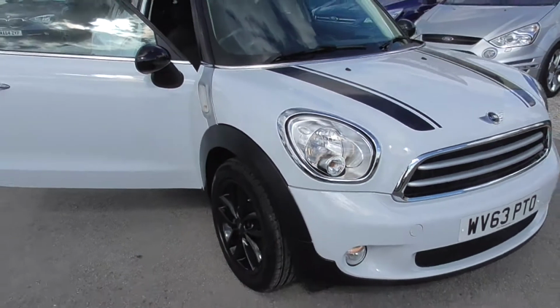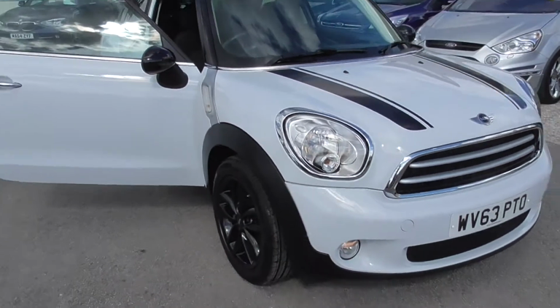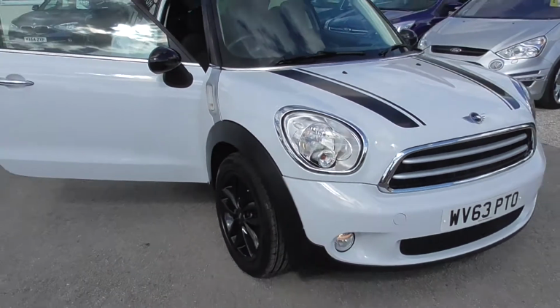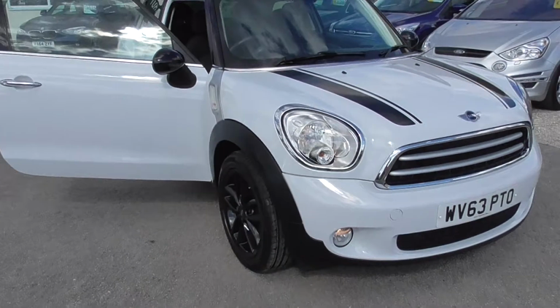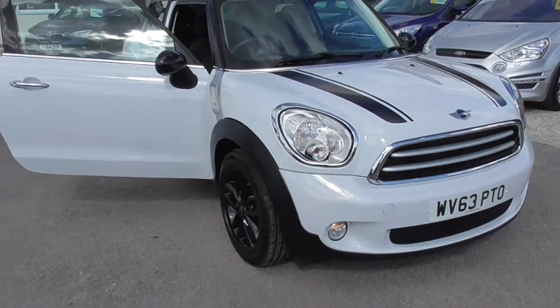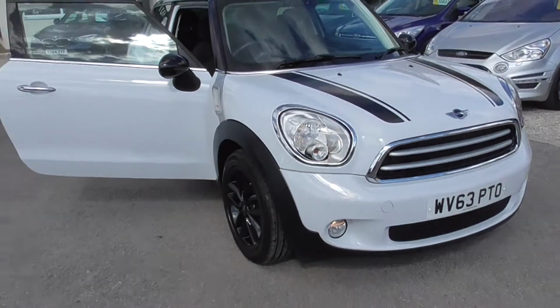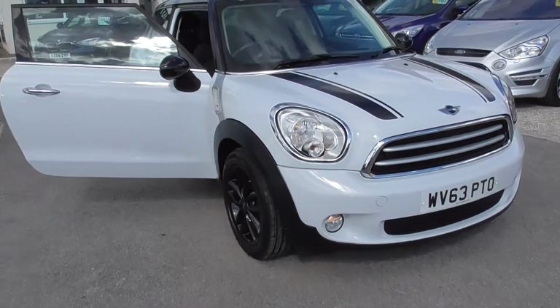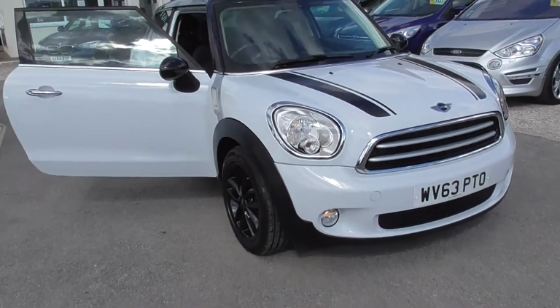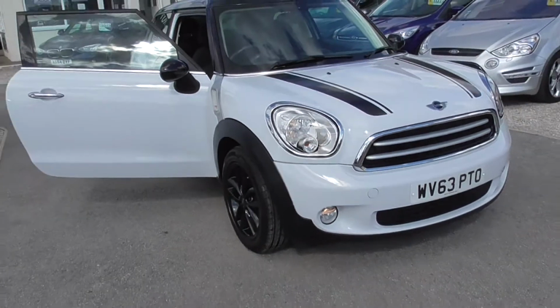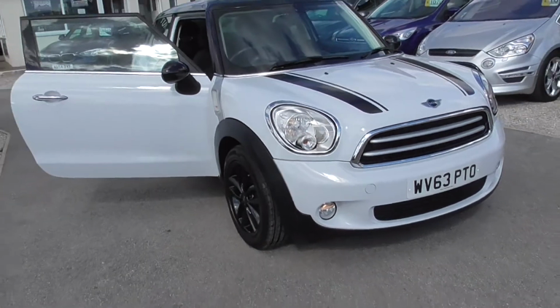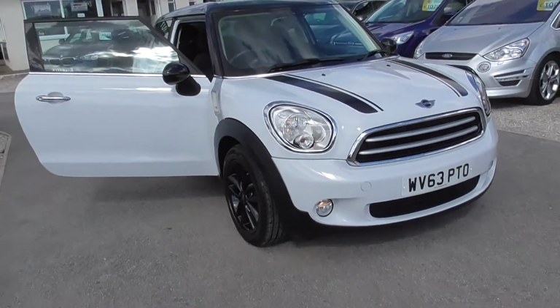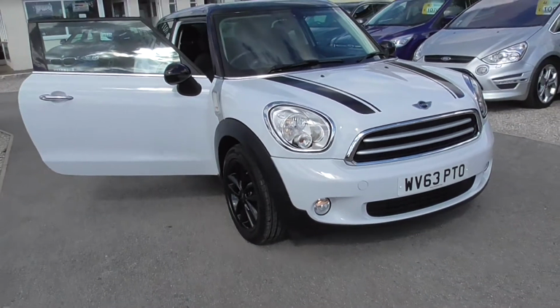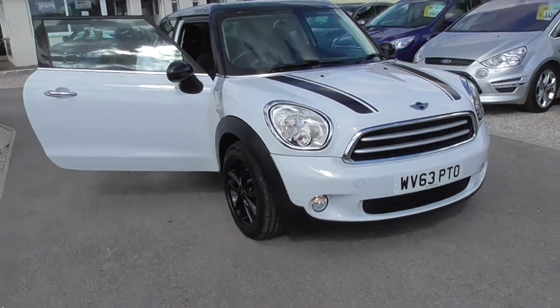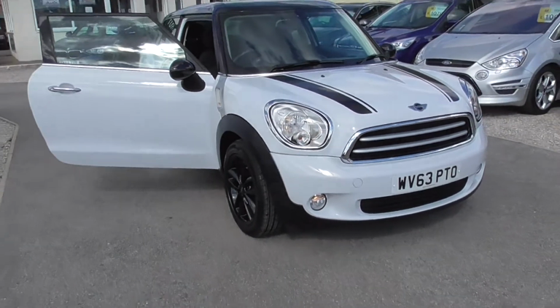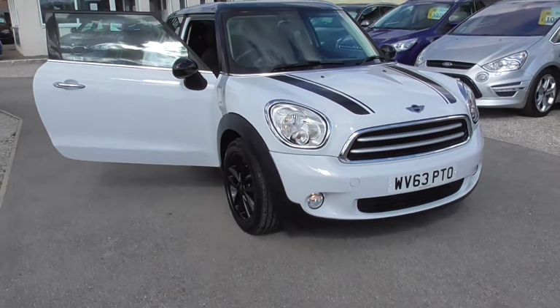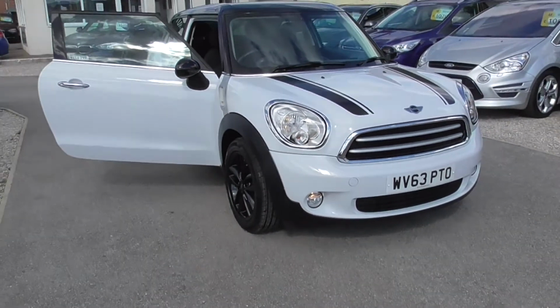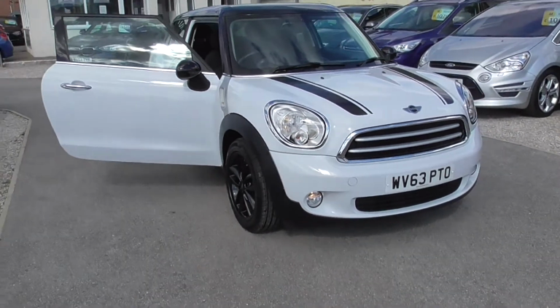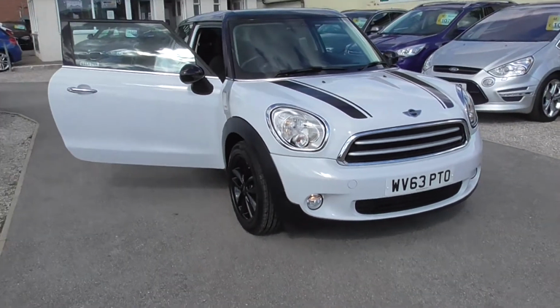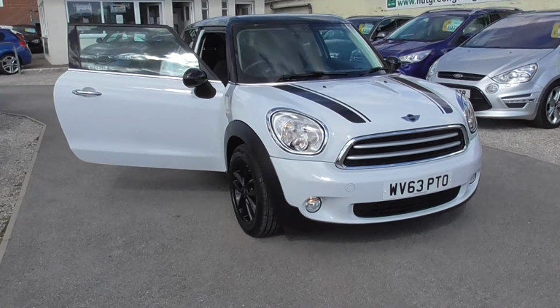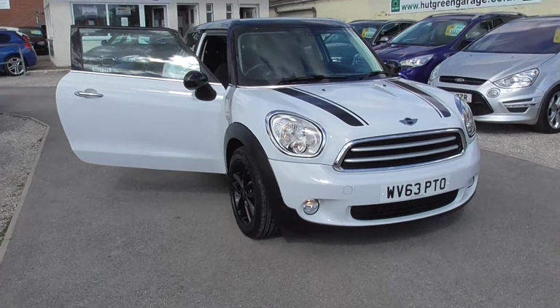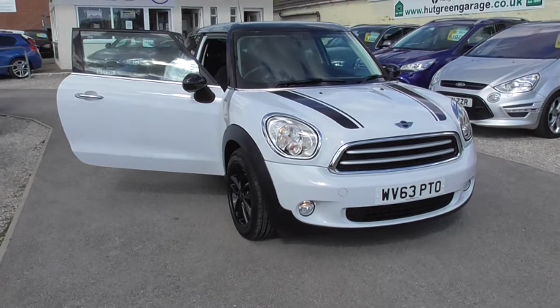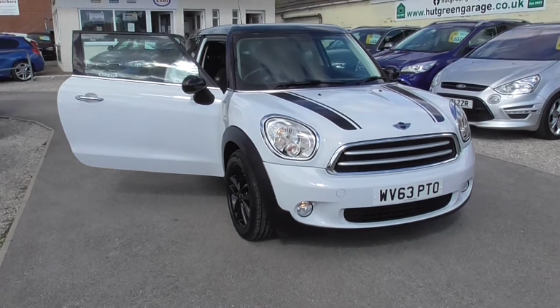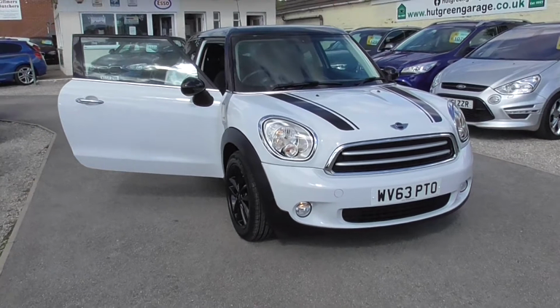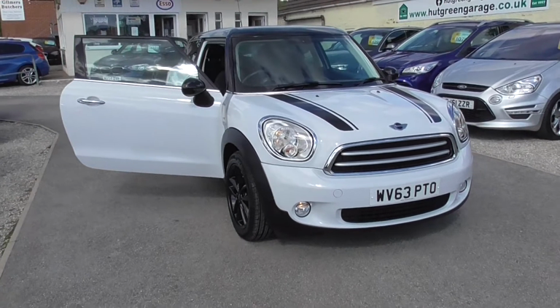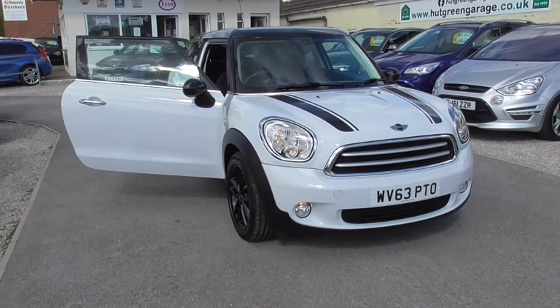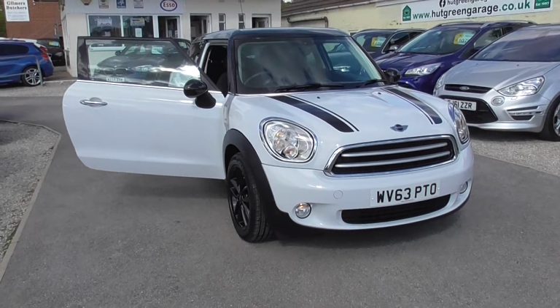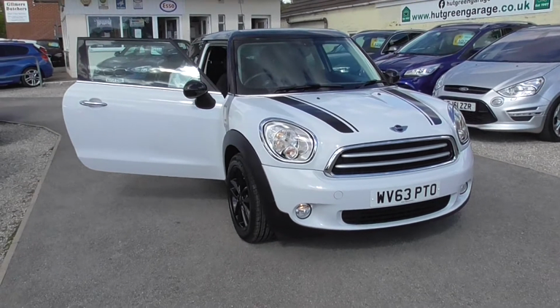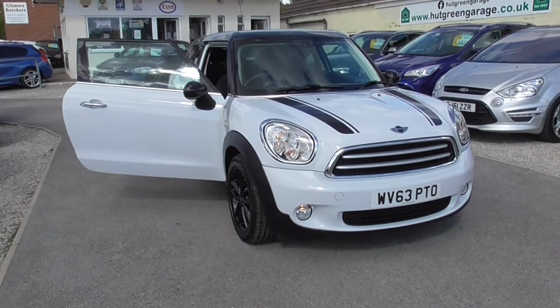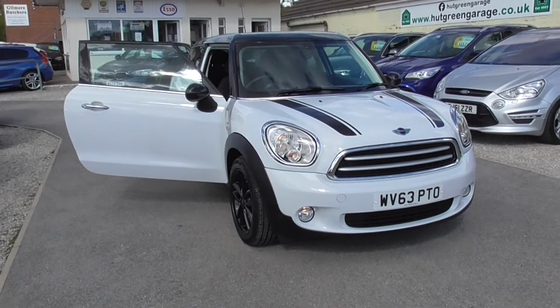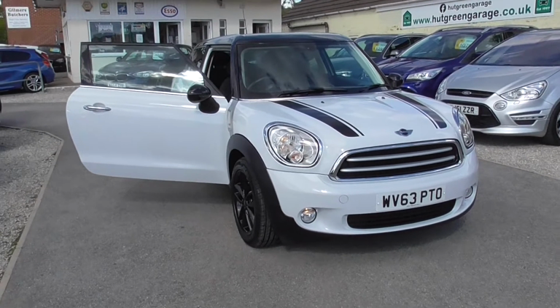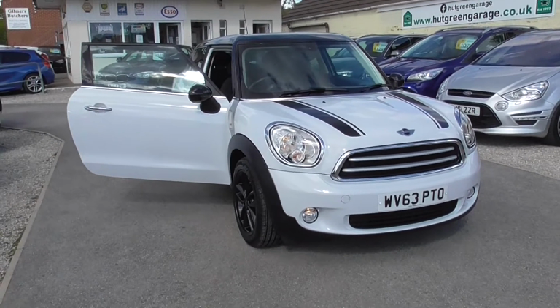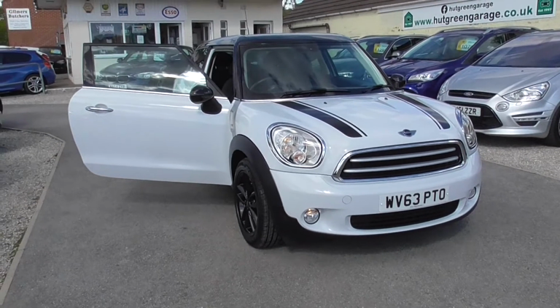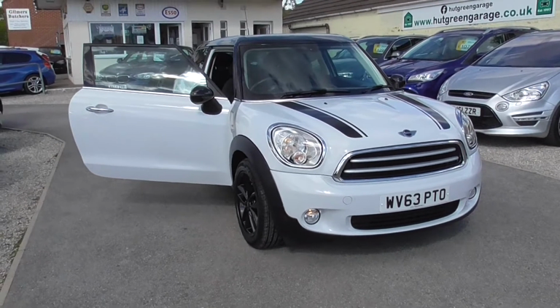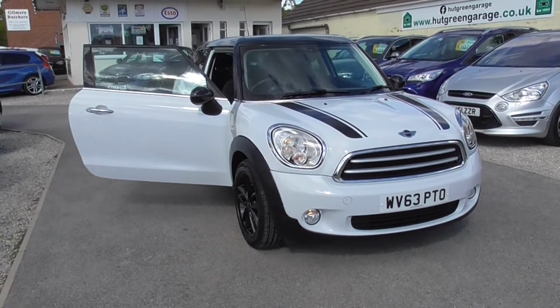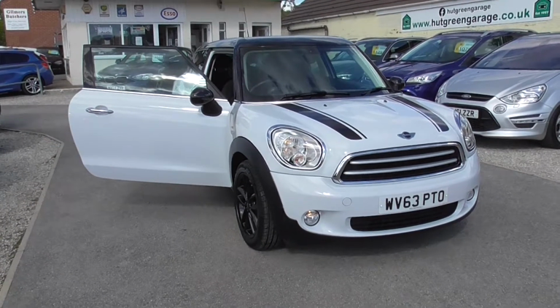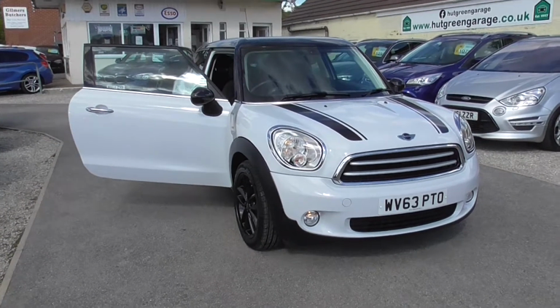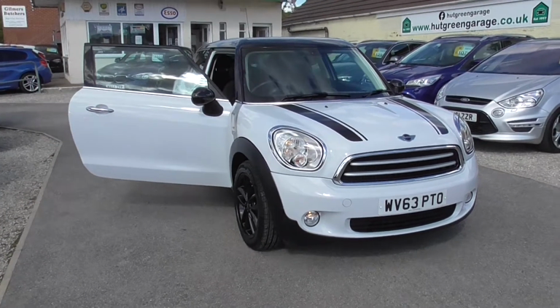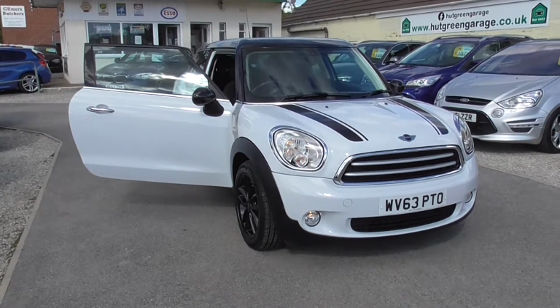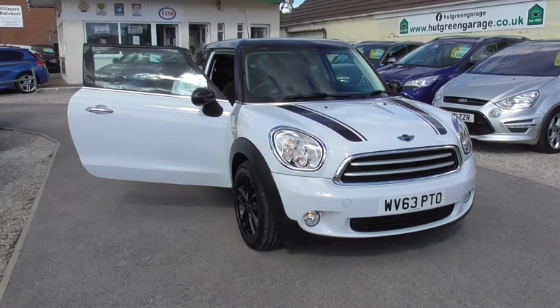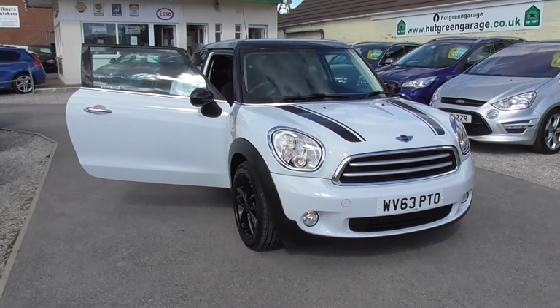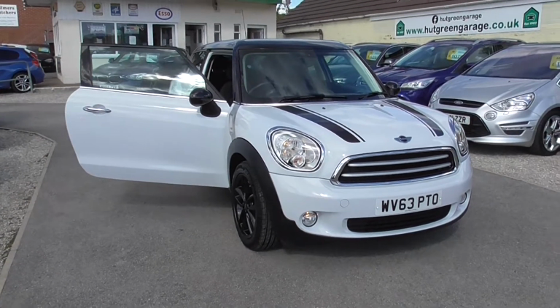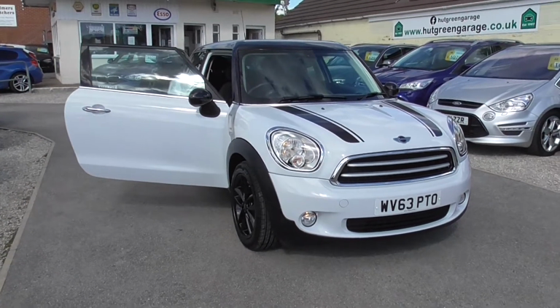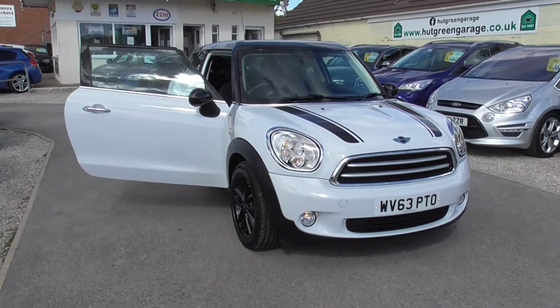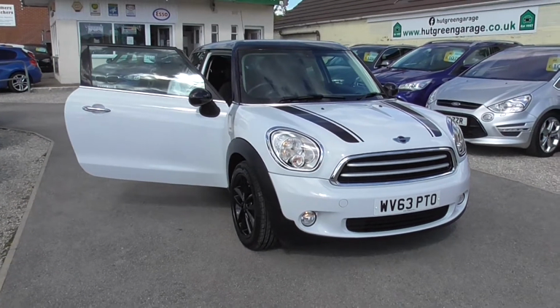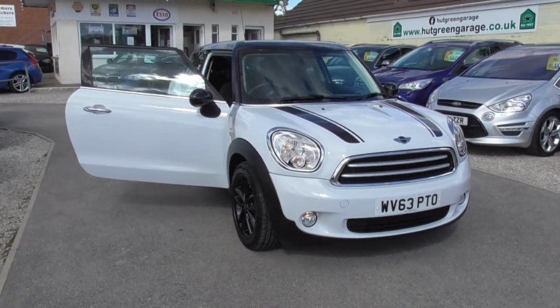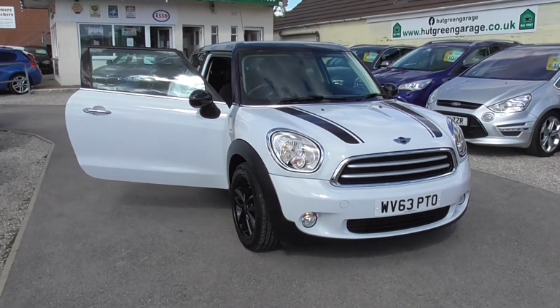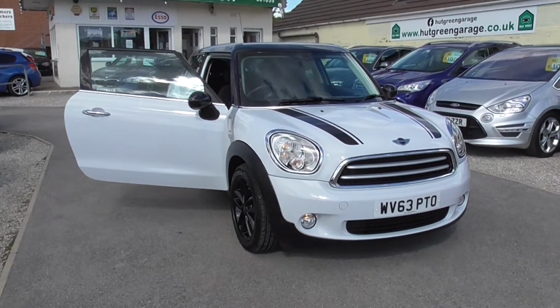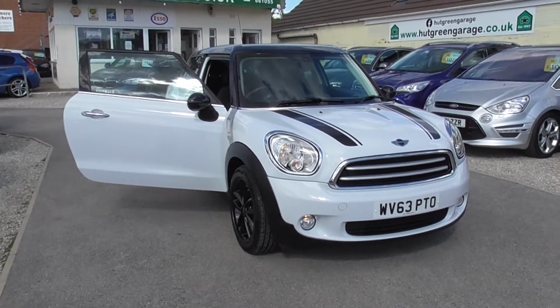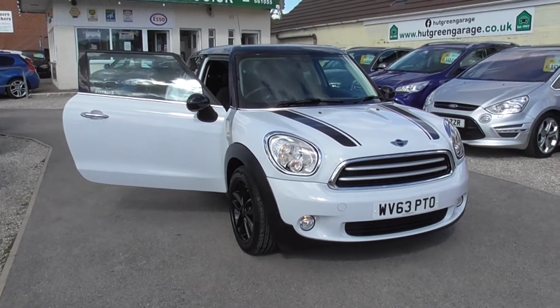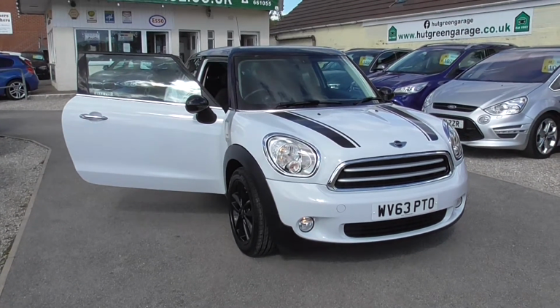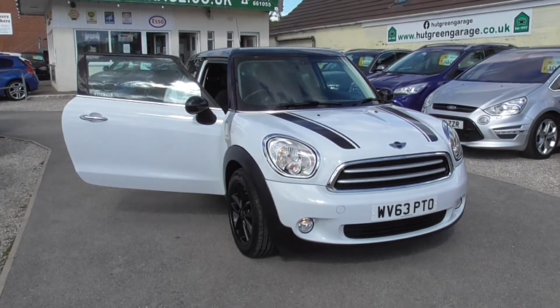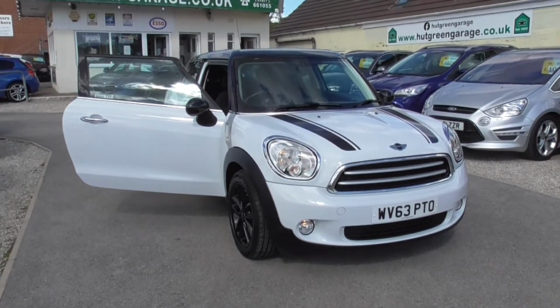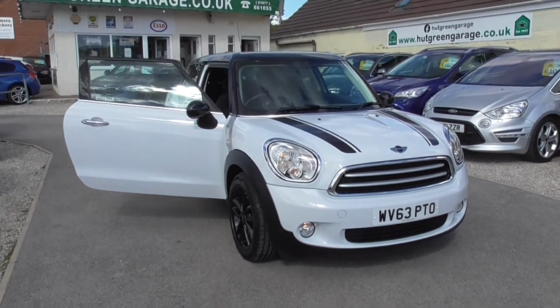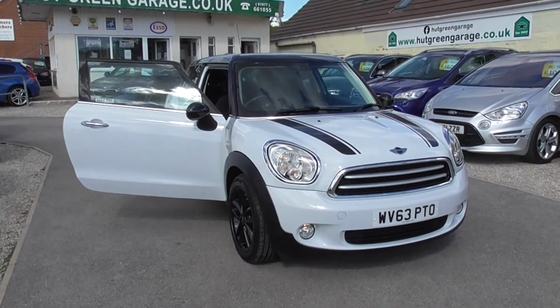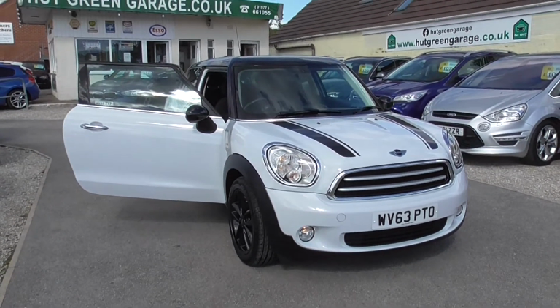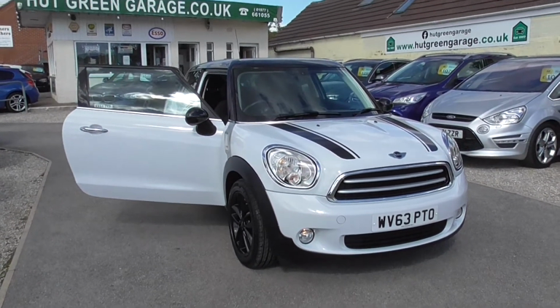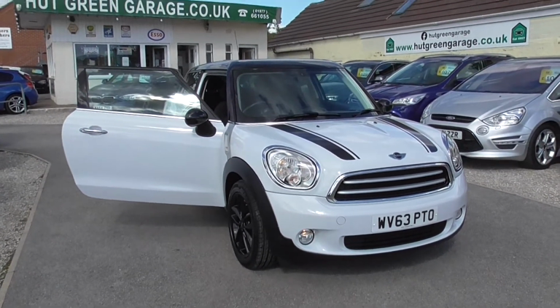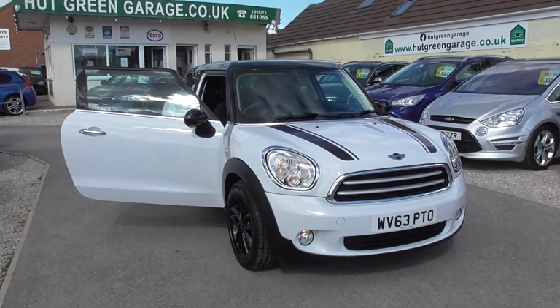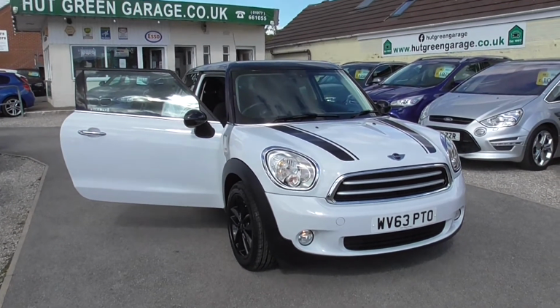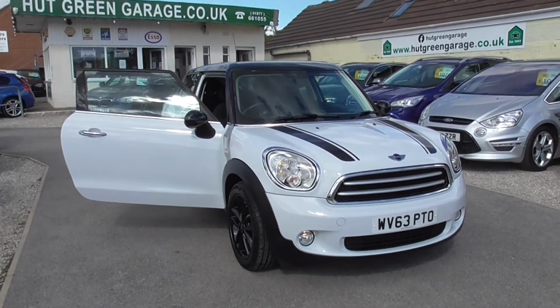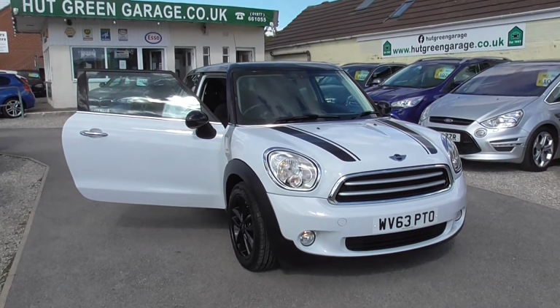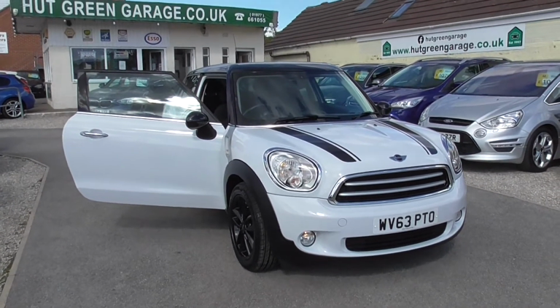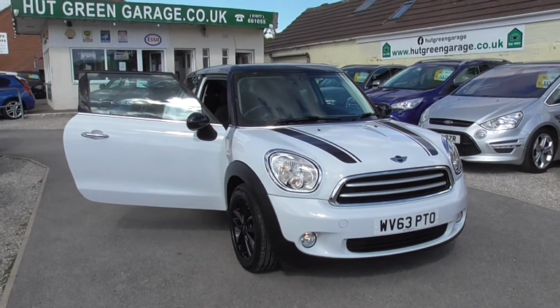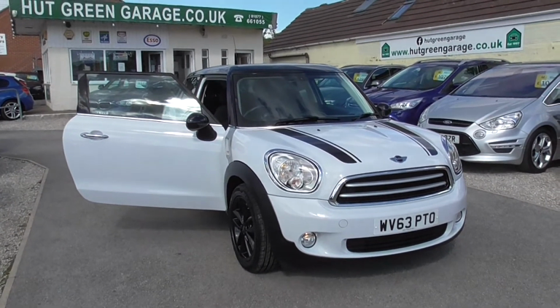The car's available on finance, part exchange — we're happy to take. Give us a call if you'd like any more information. Thank you for looking.